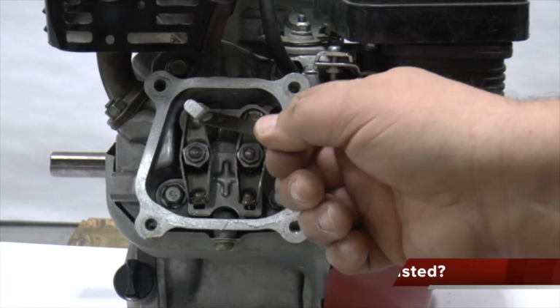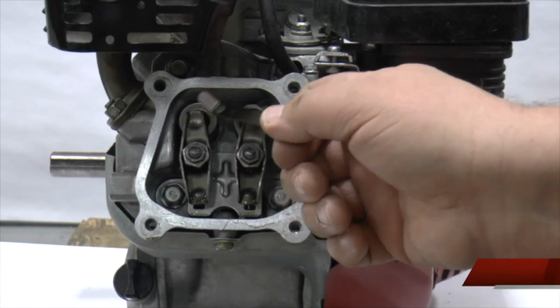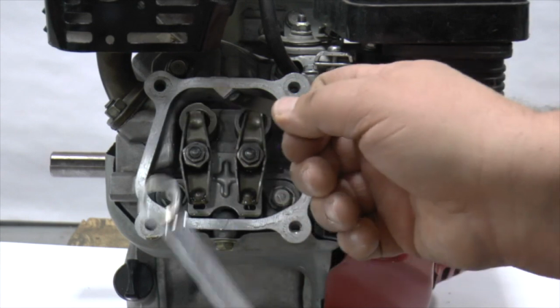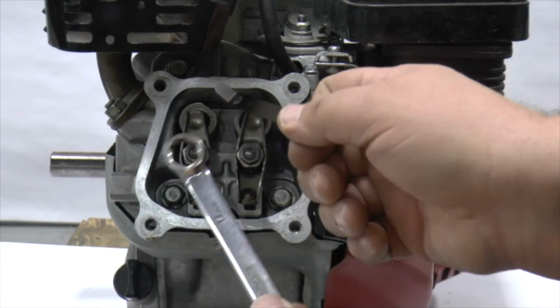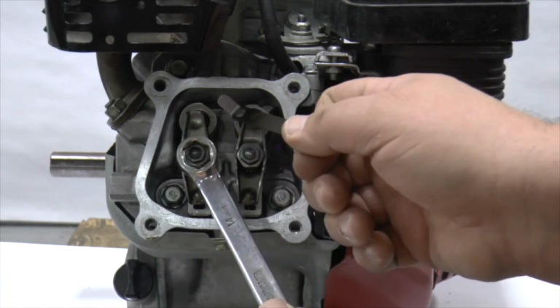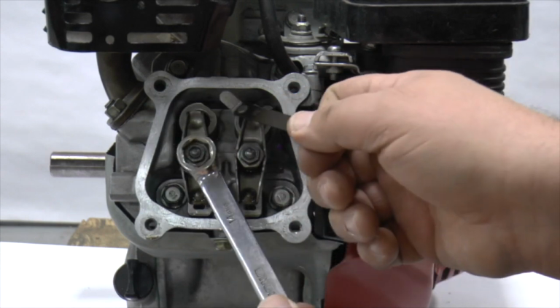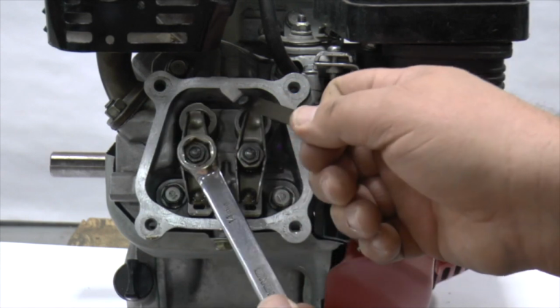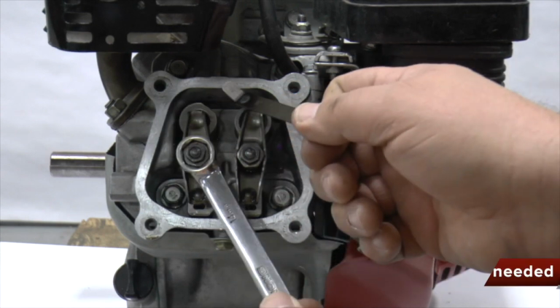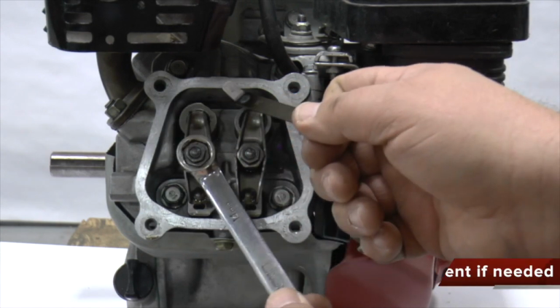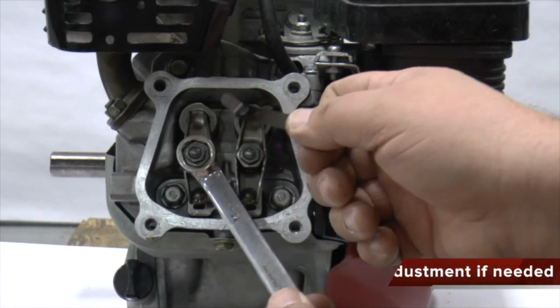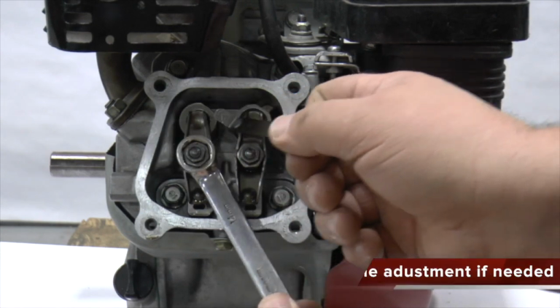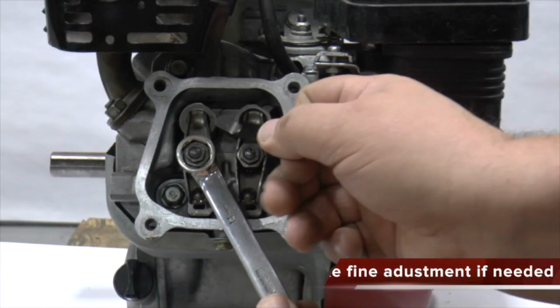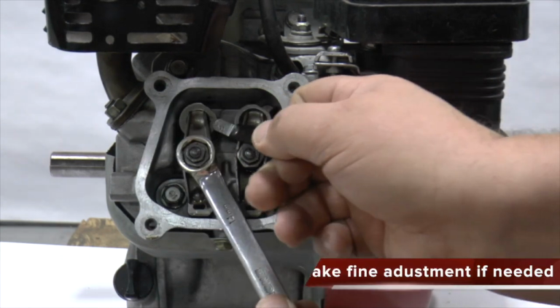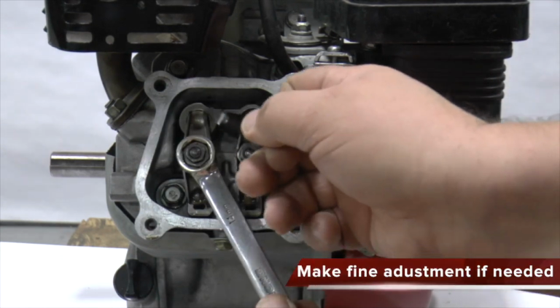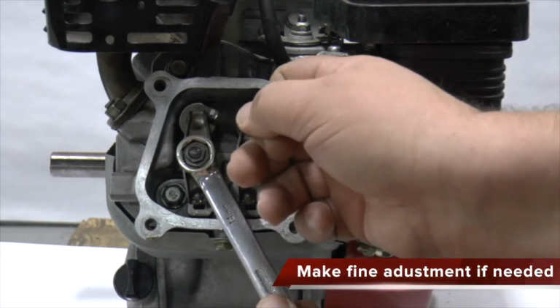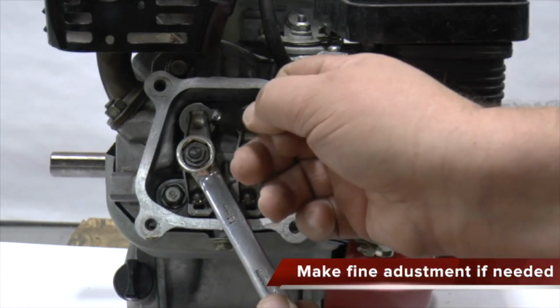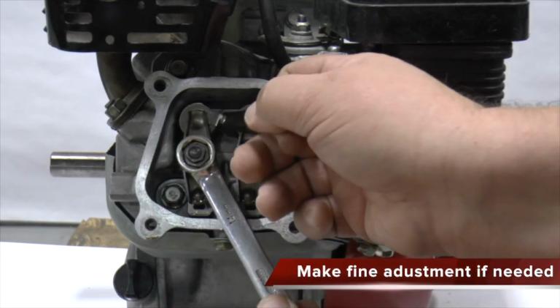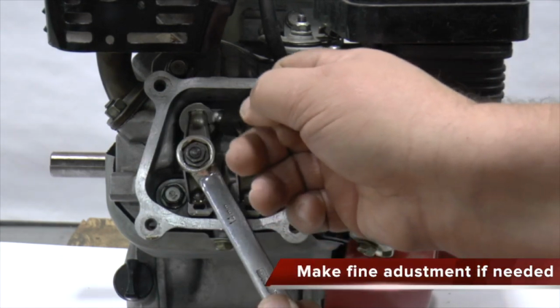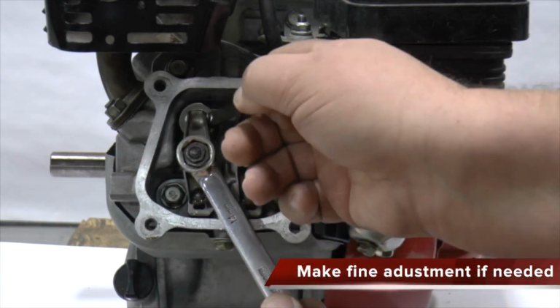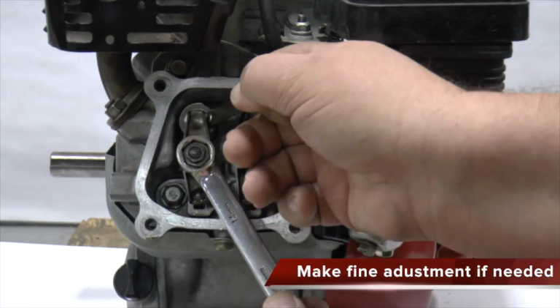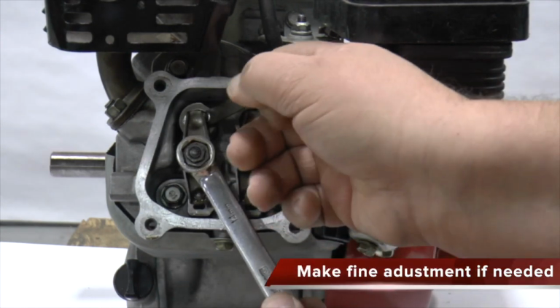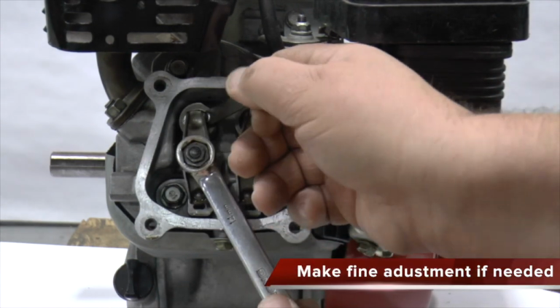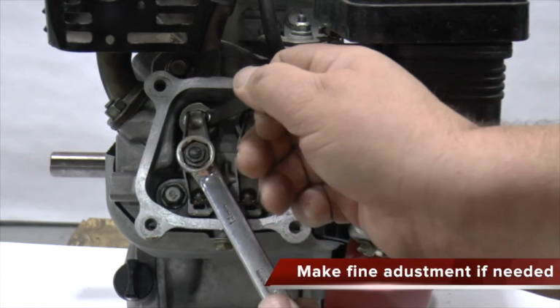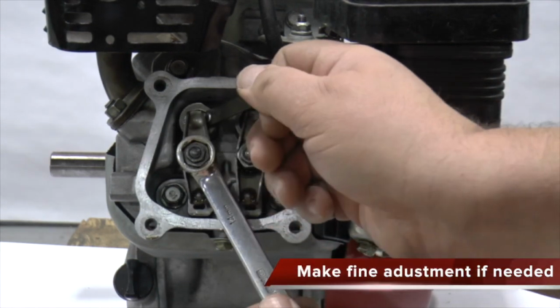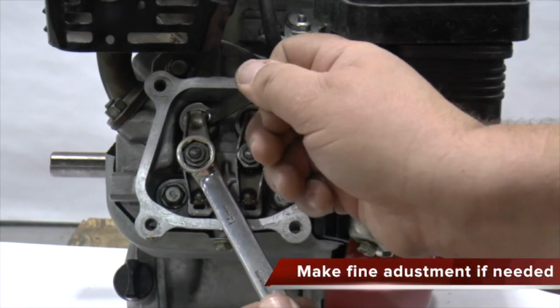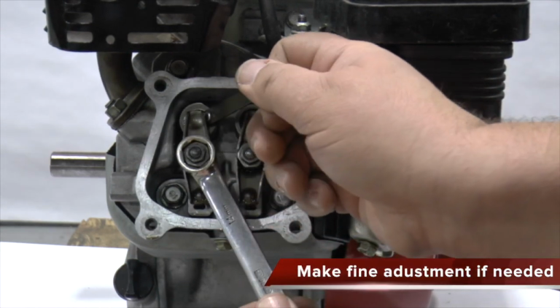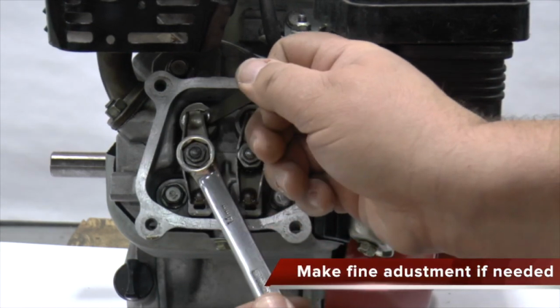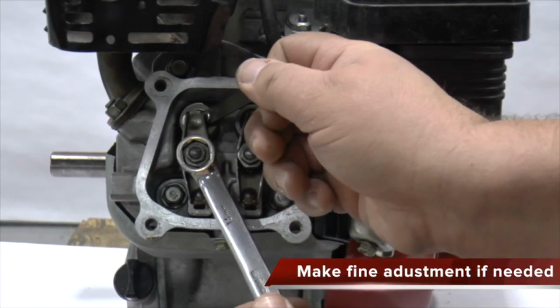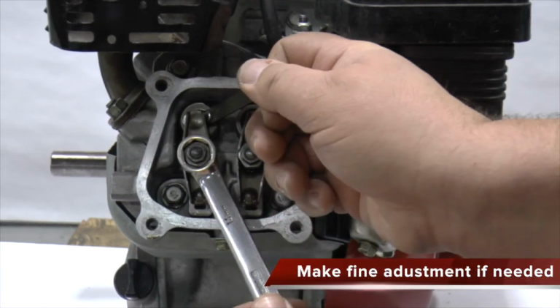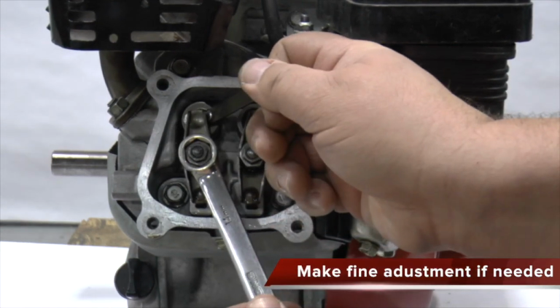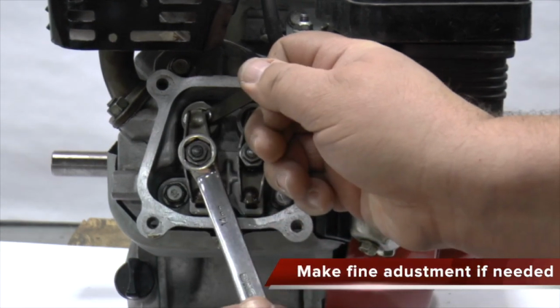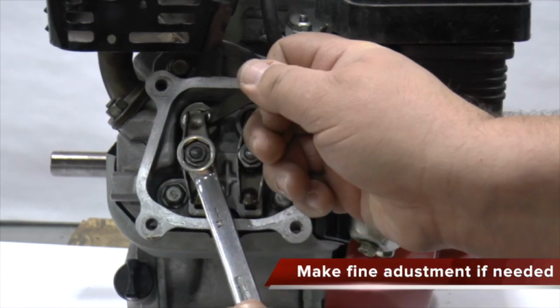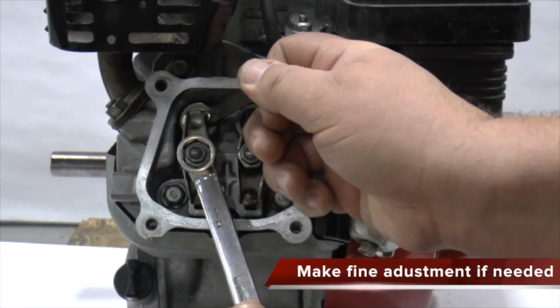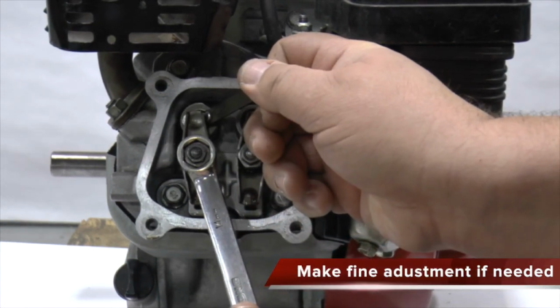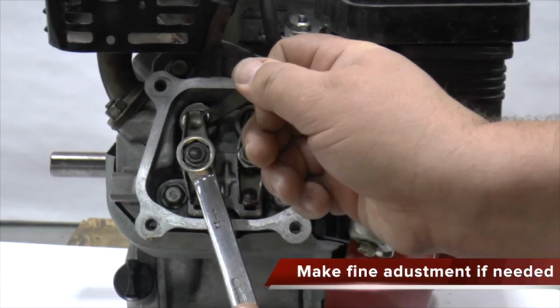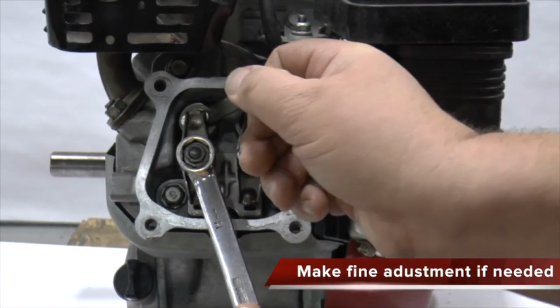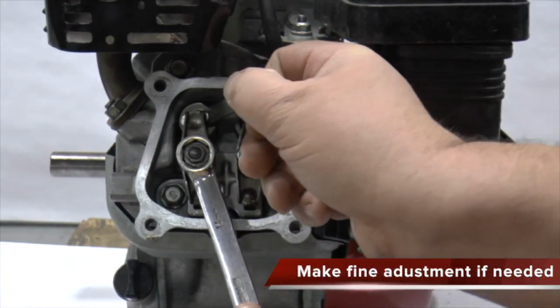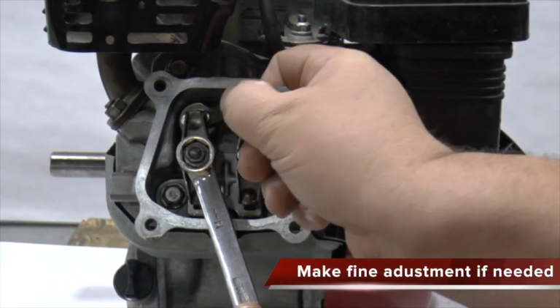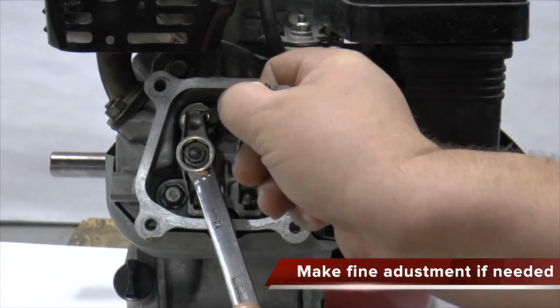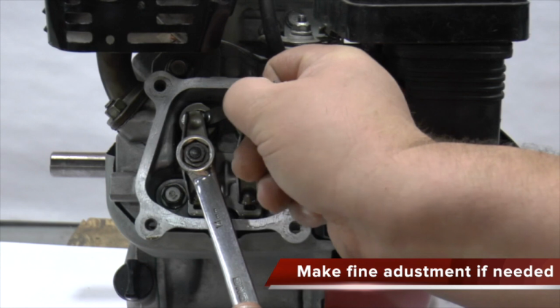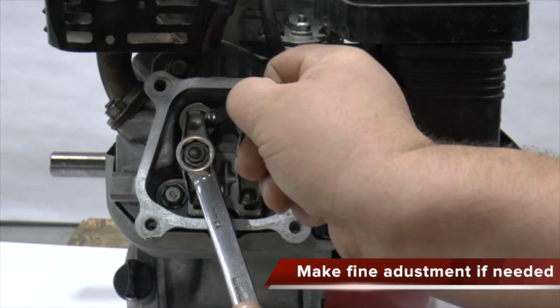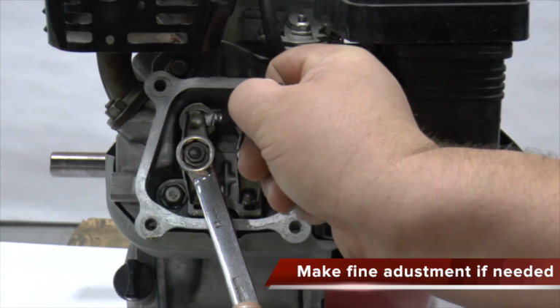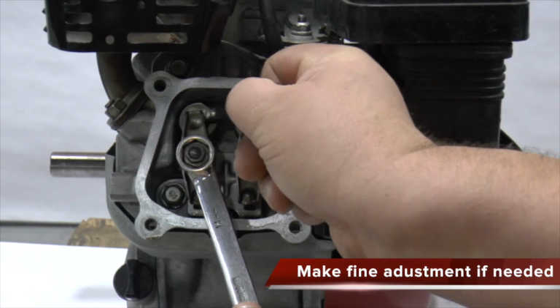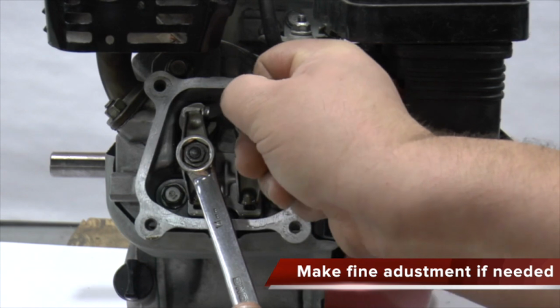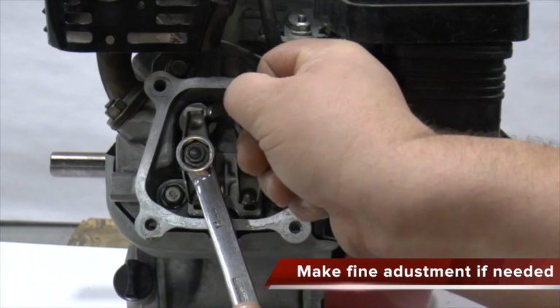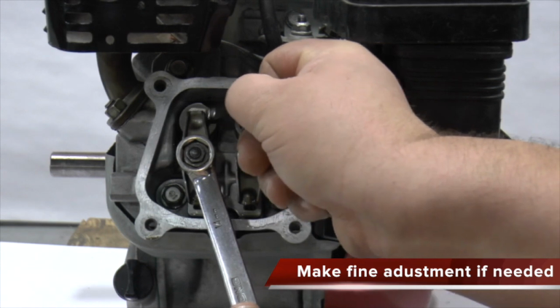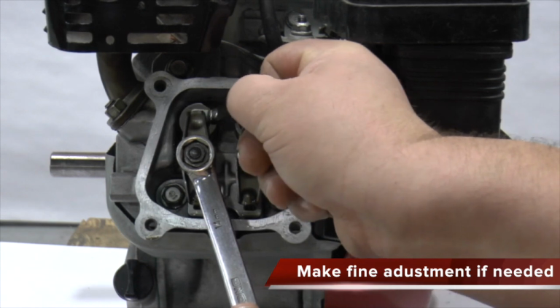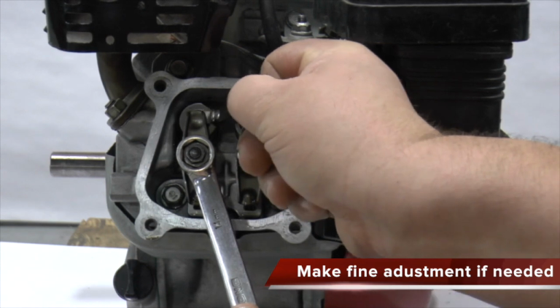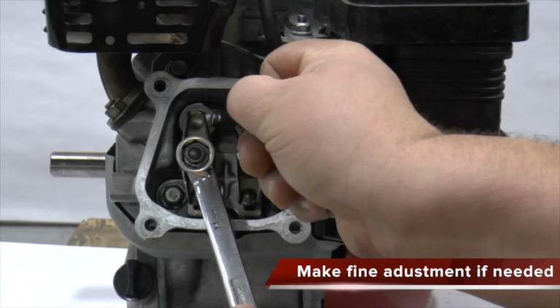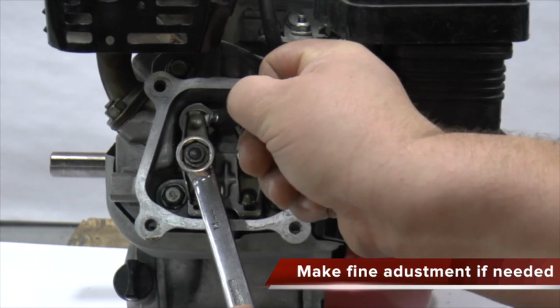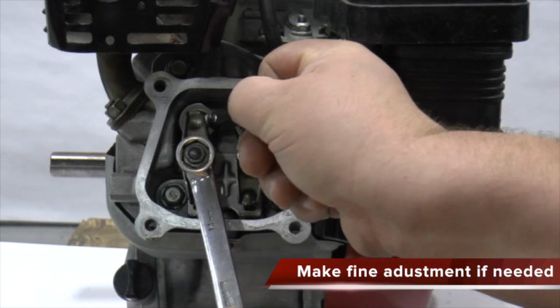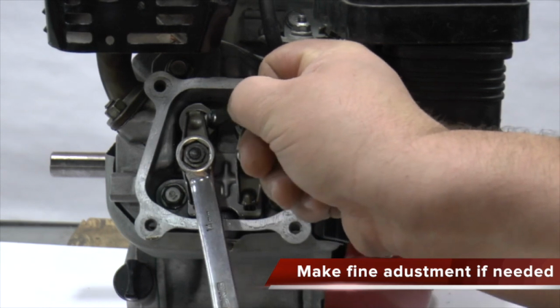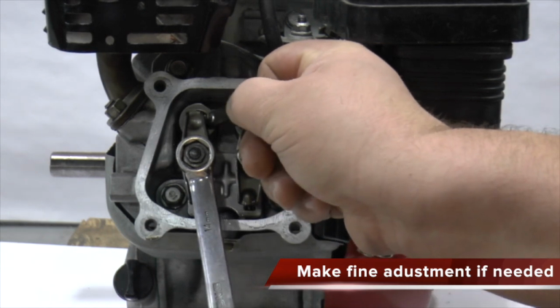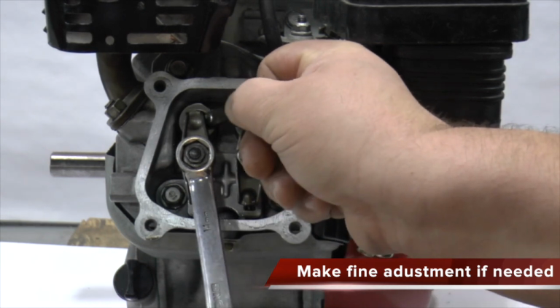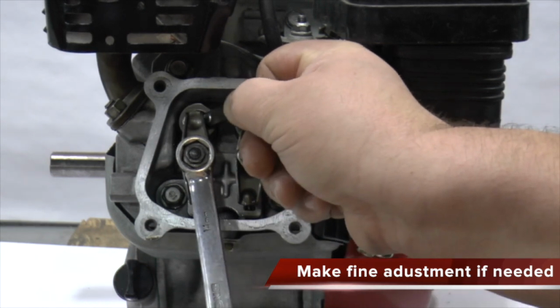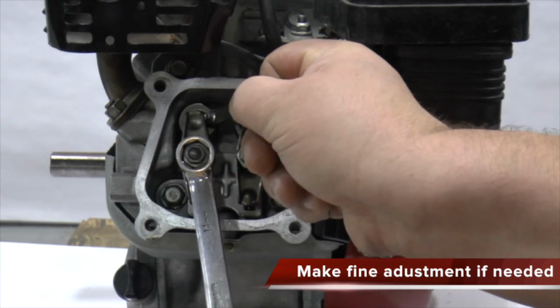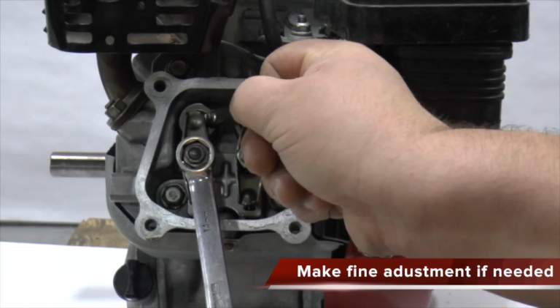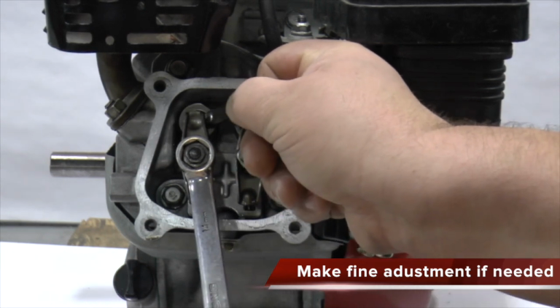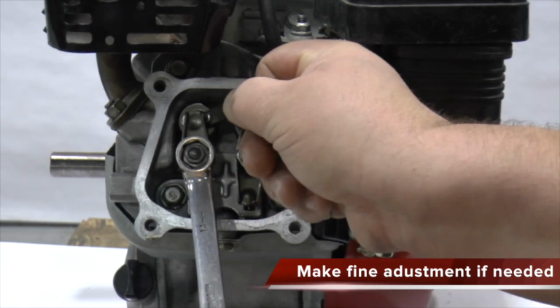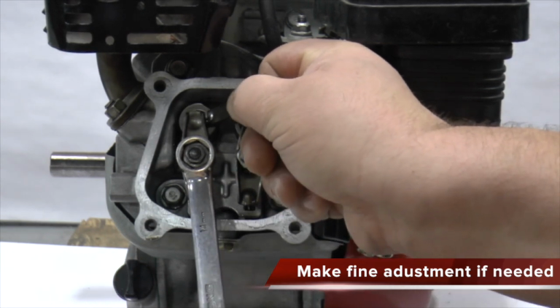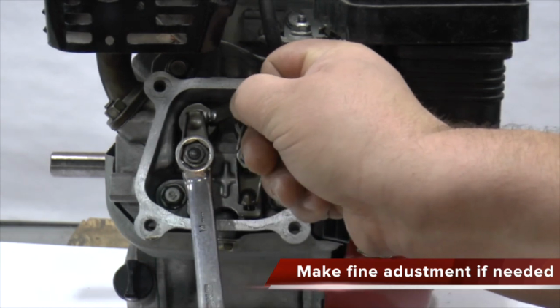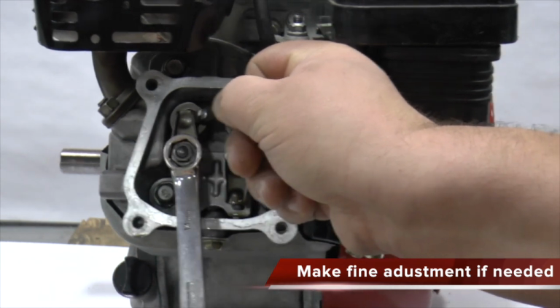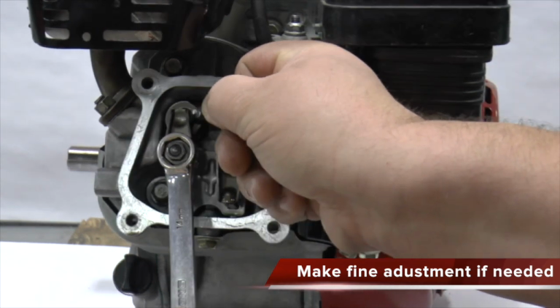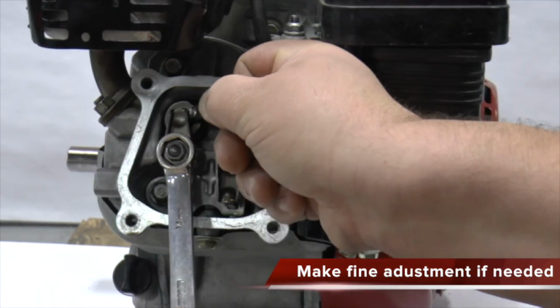If you are not satisfied with your adjustments, you can make slight adjustments by turning the adjuster without loosening the lock nut.